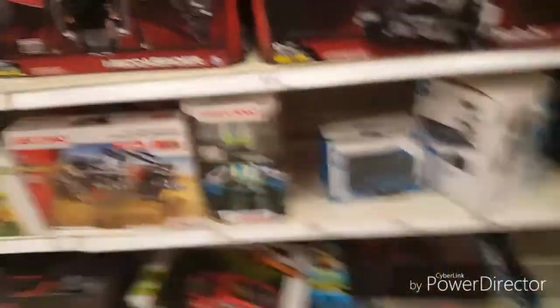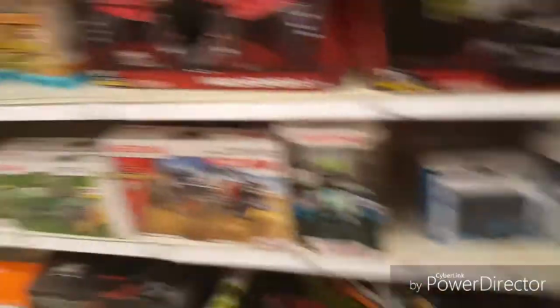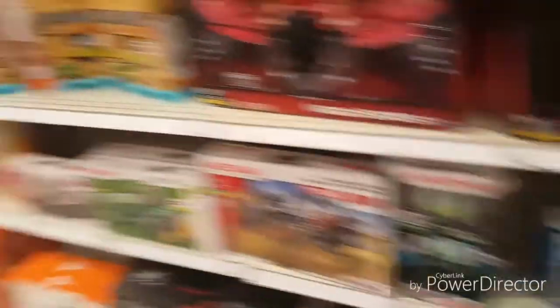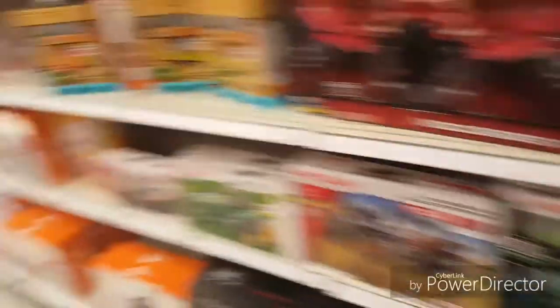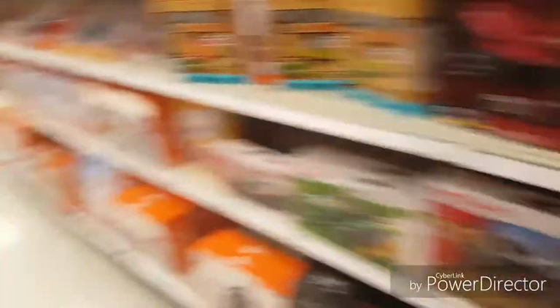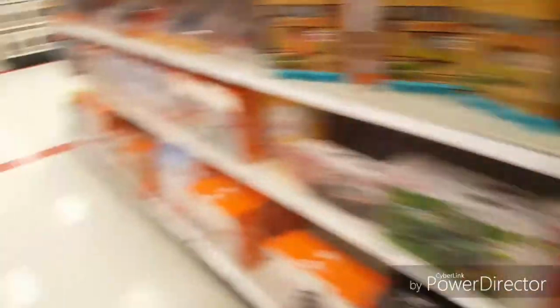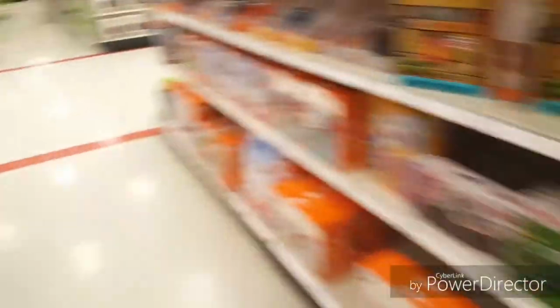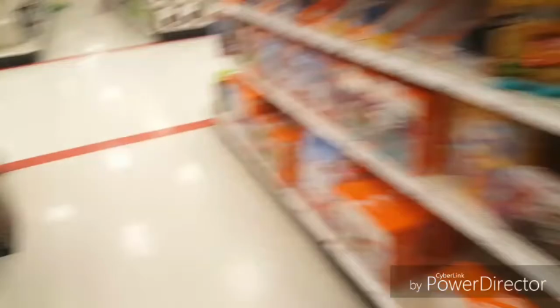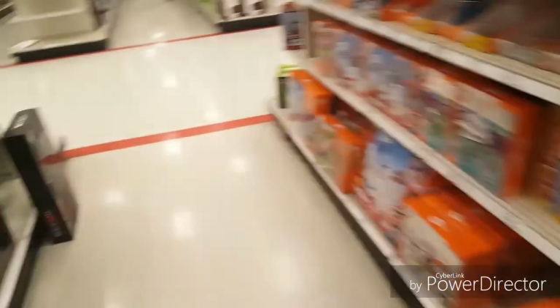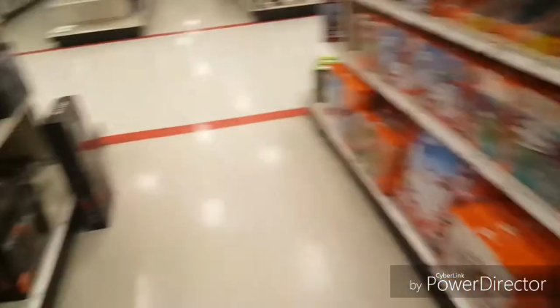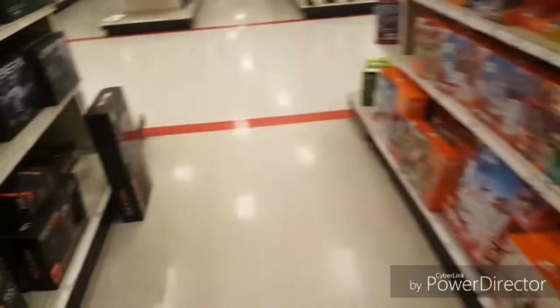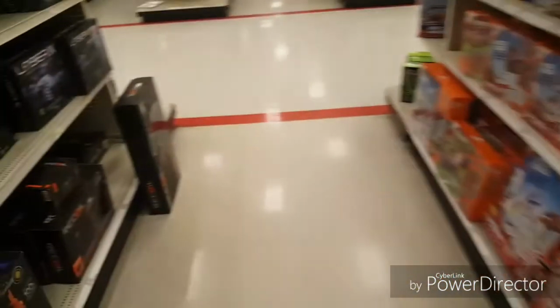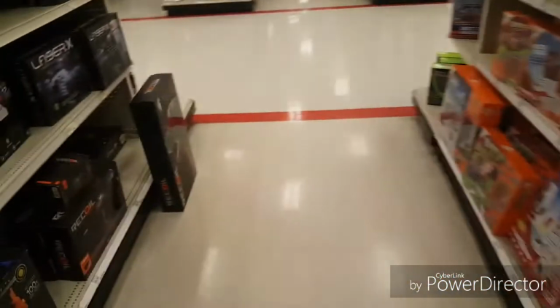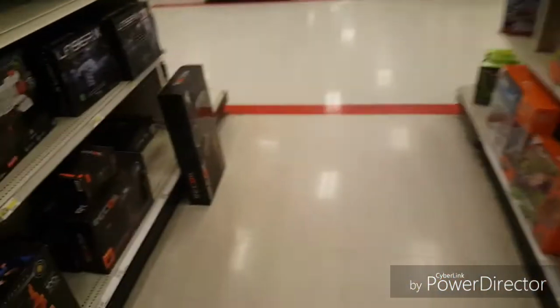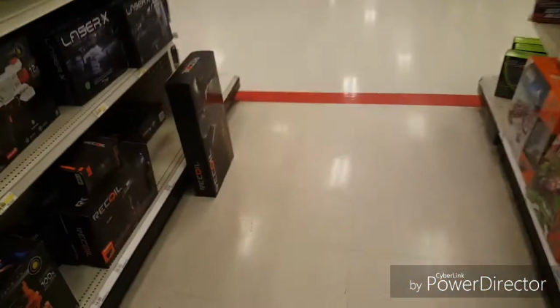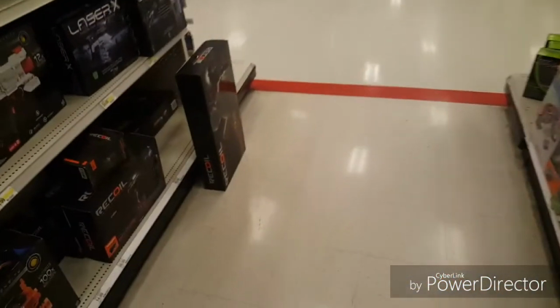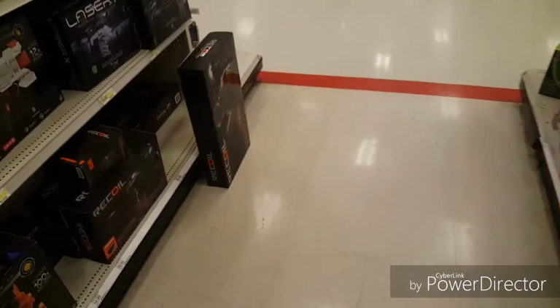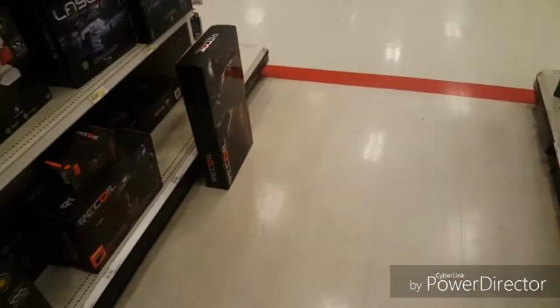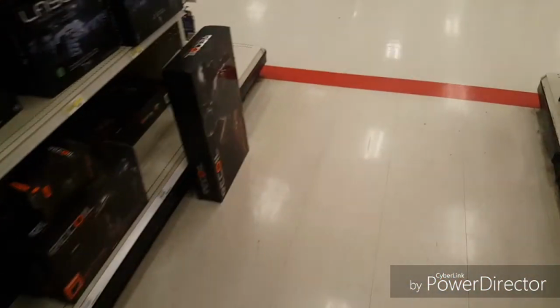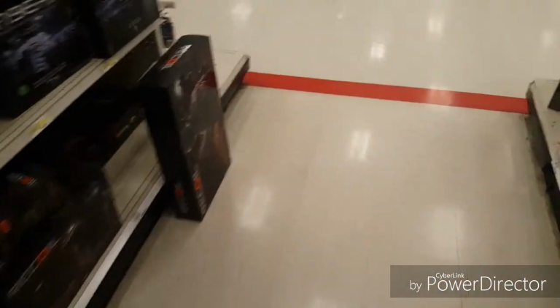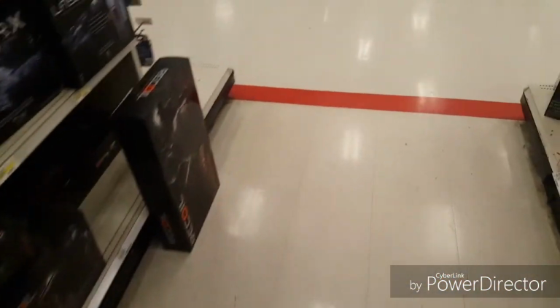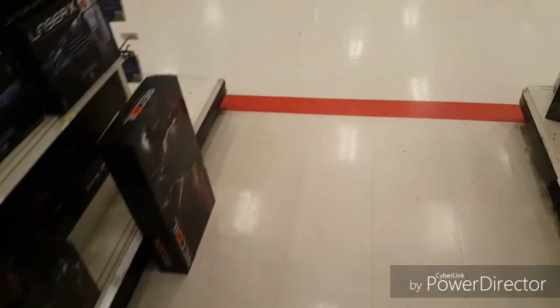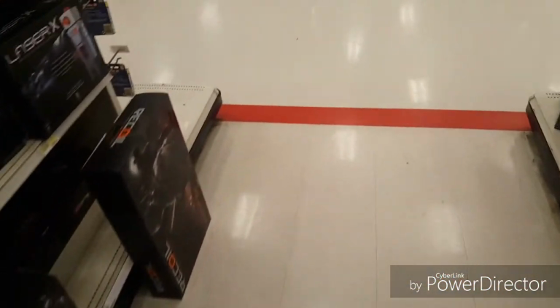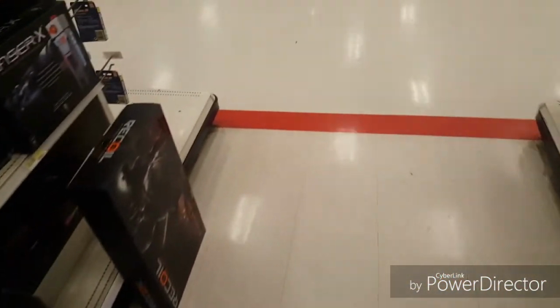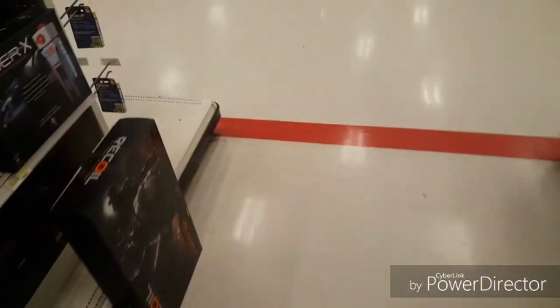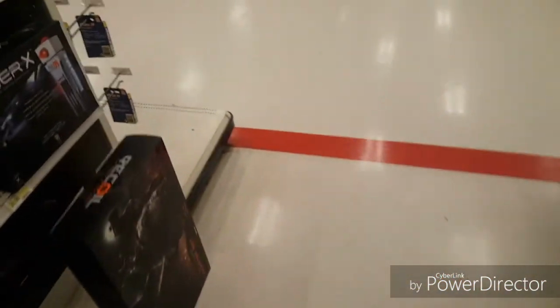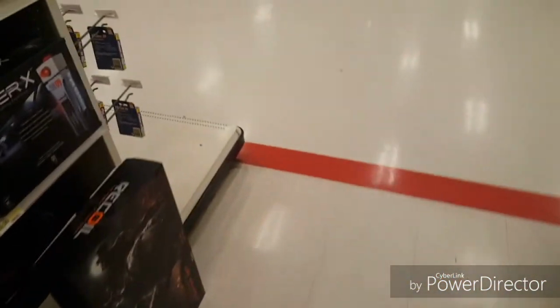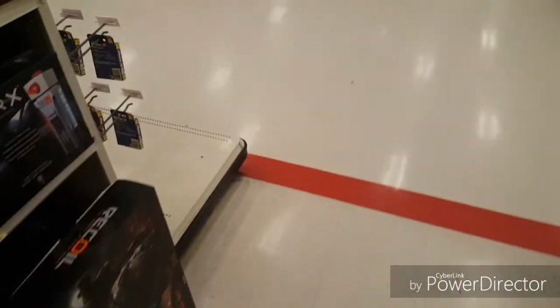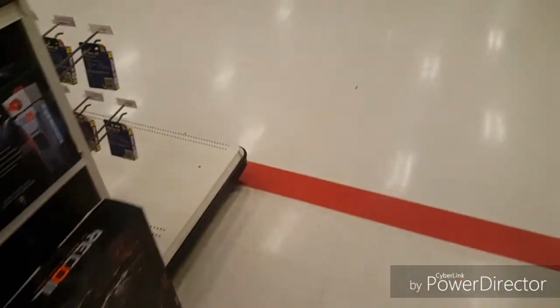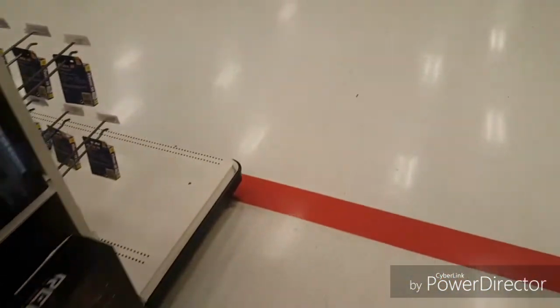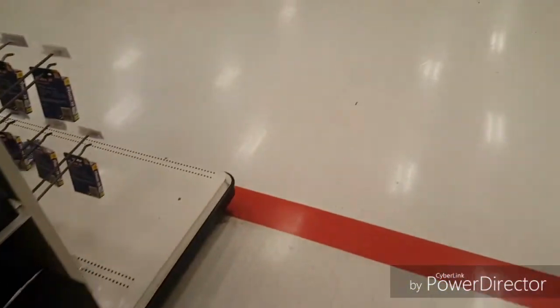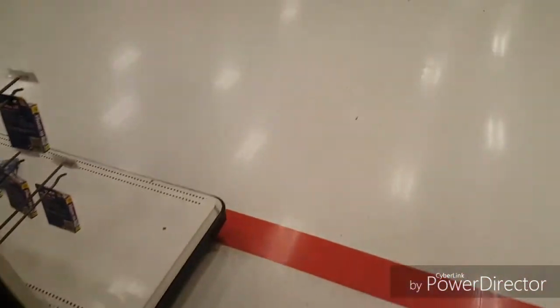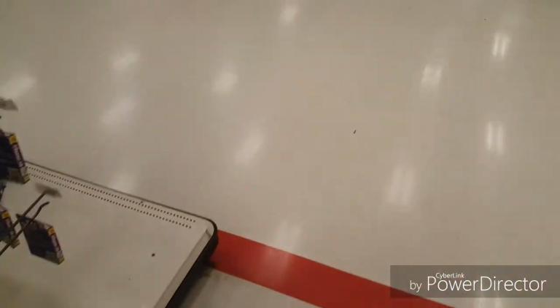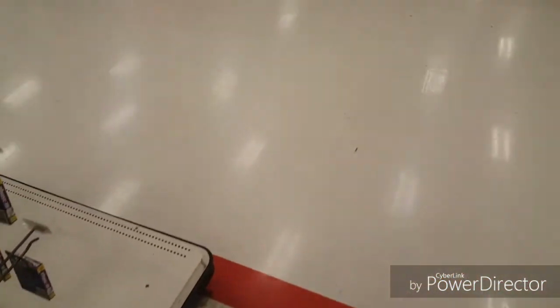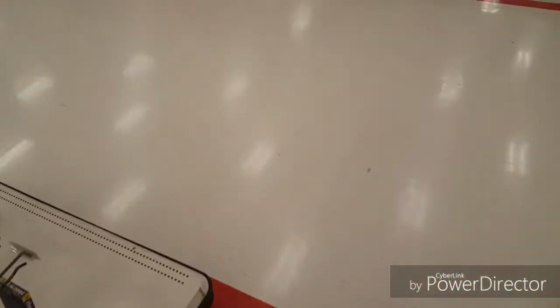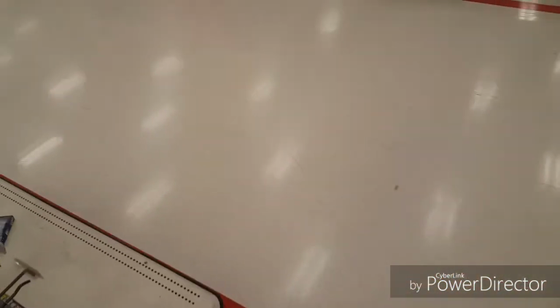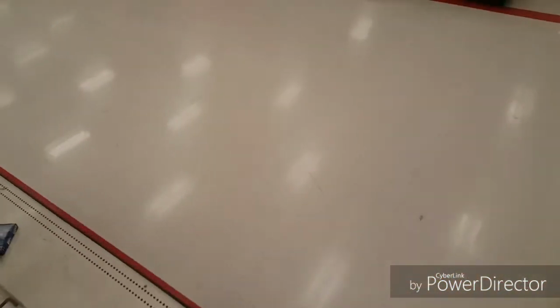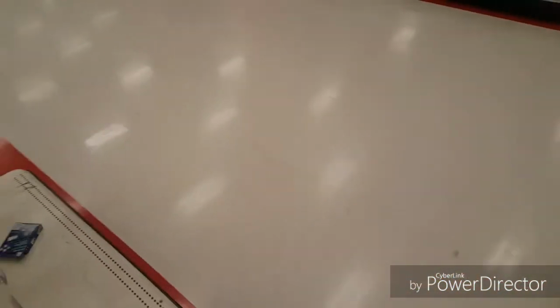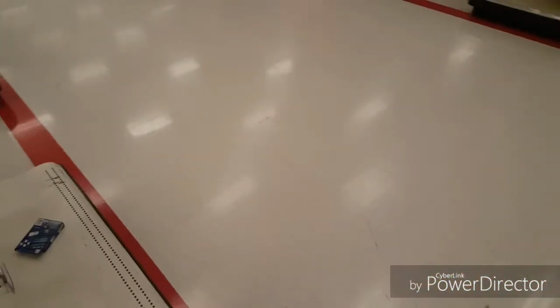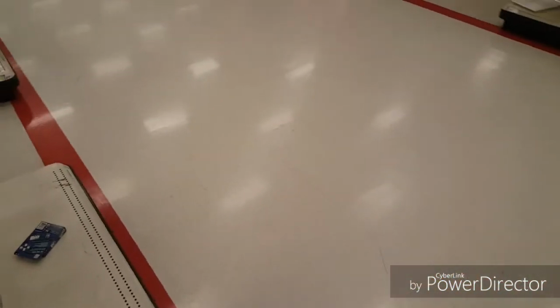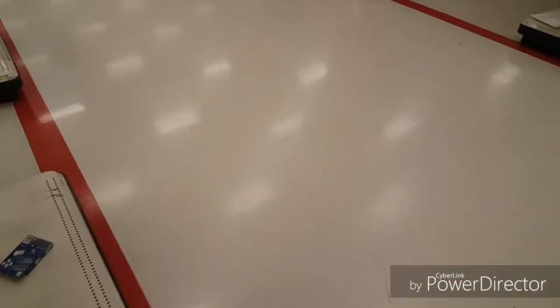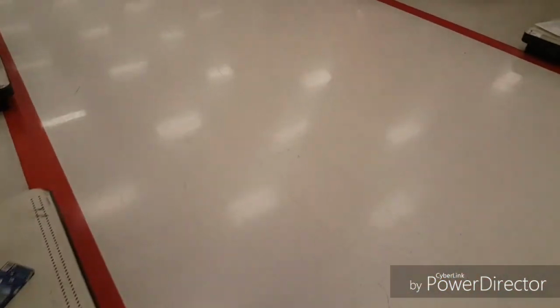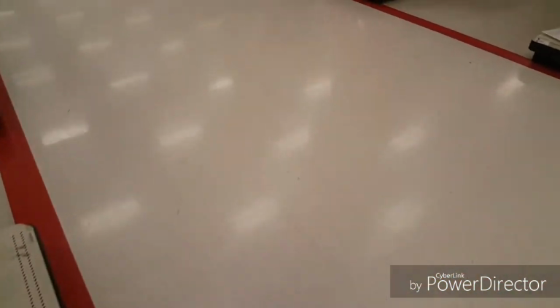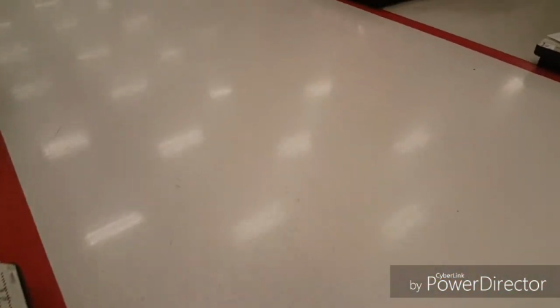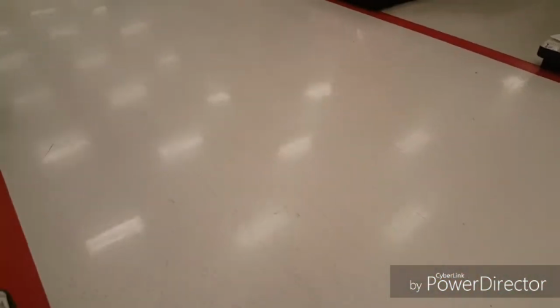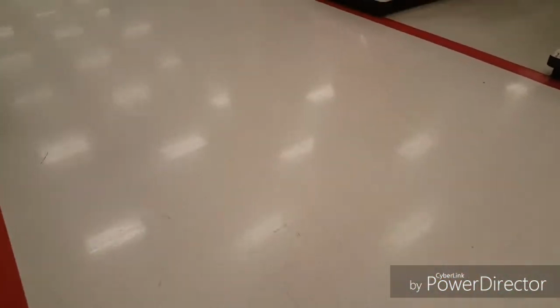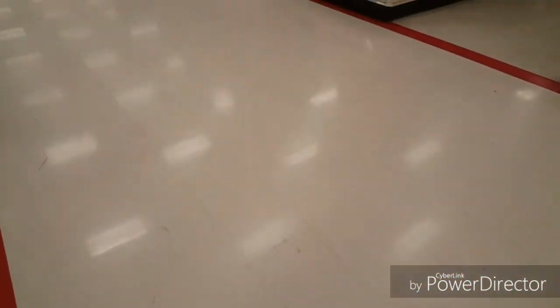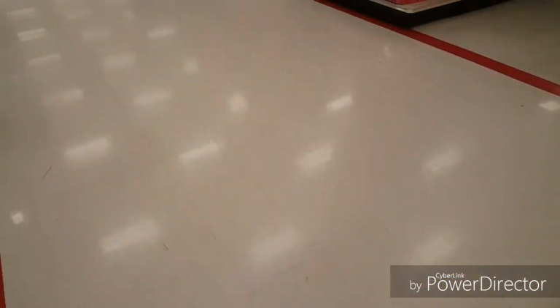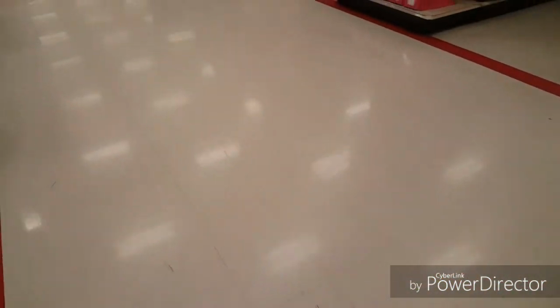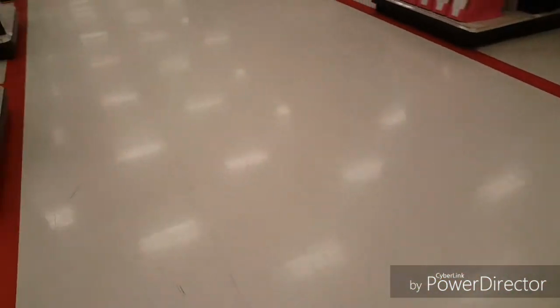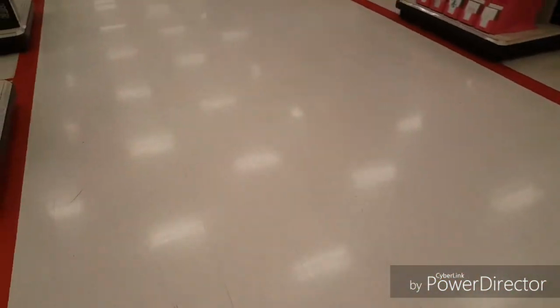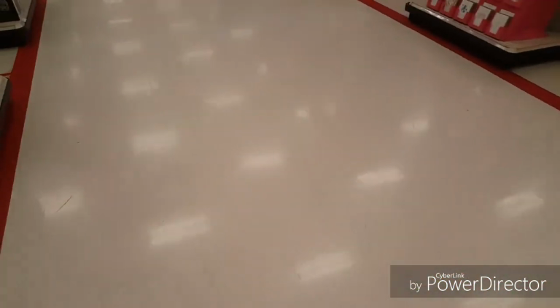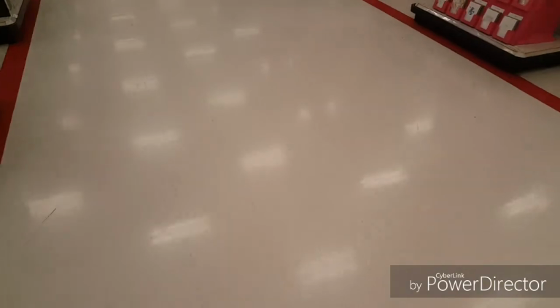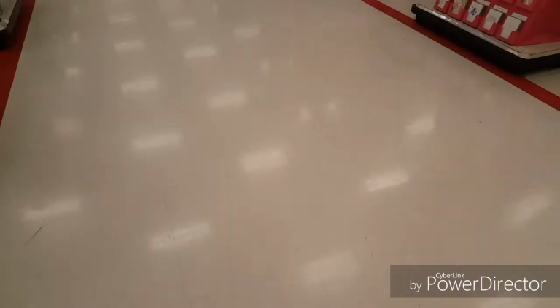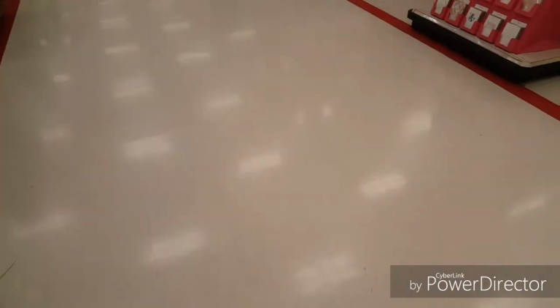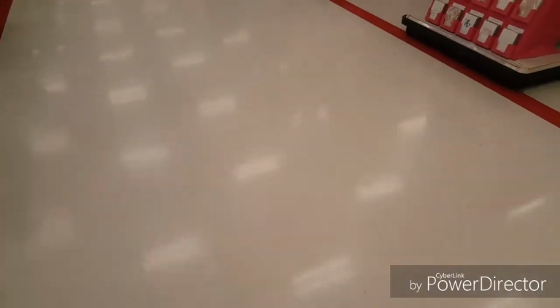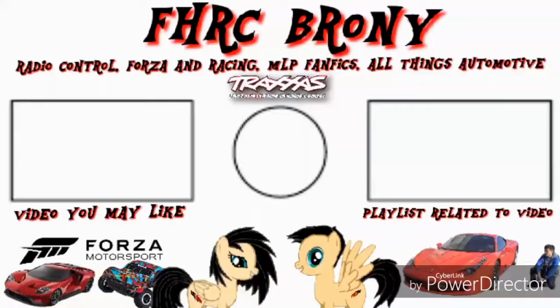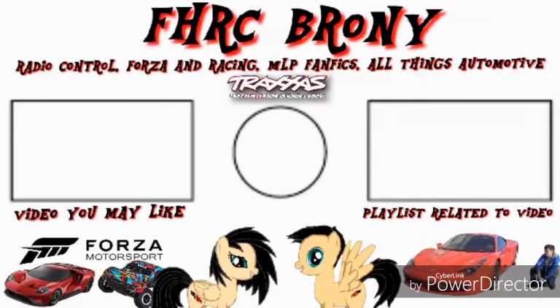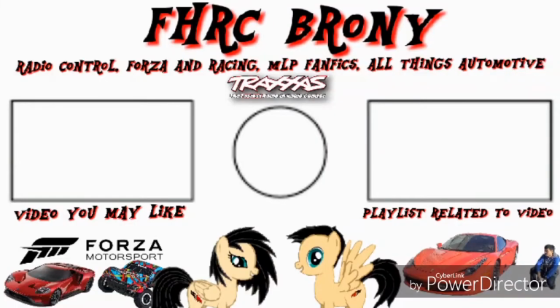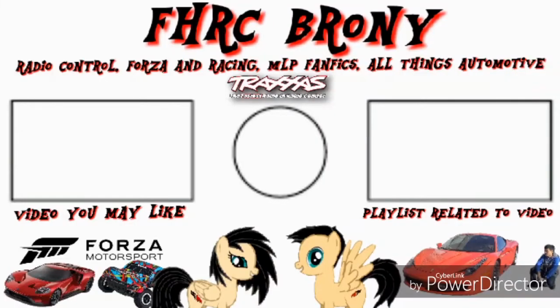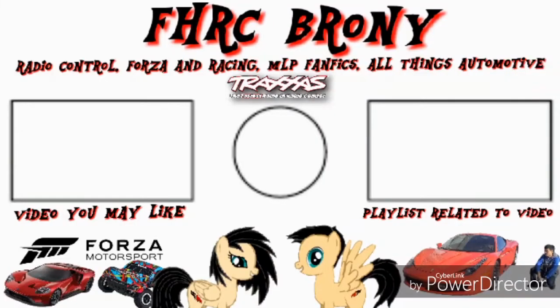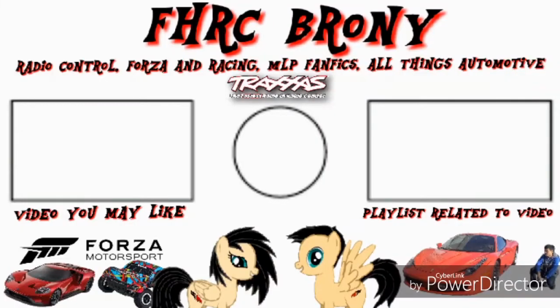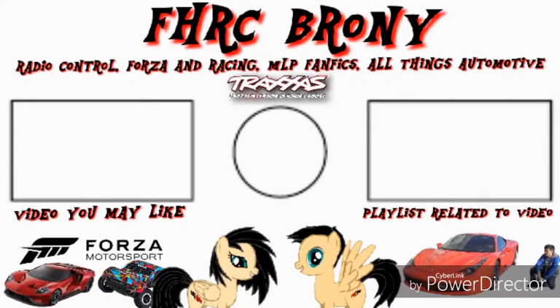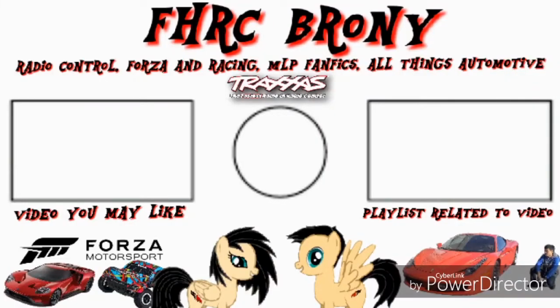So yeah, those are the RC's here at Target. Be making some more RC videos soon — be on the lookout for them.